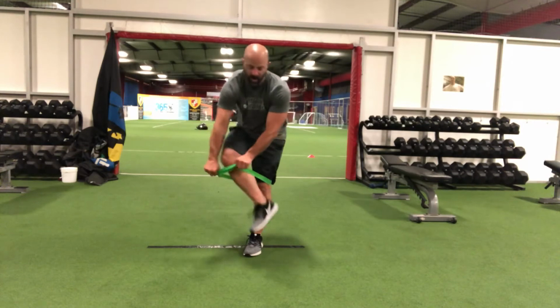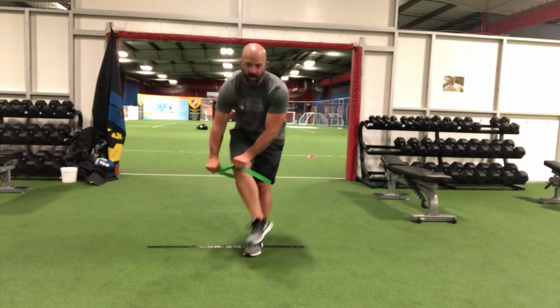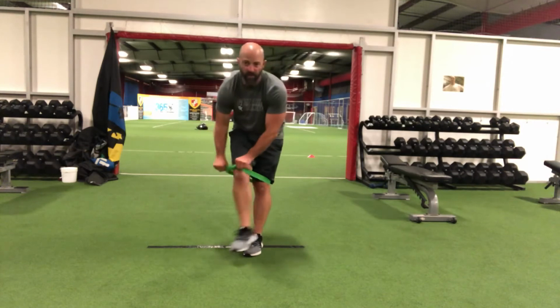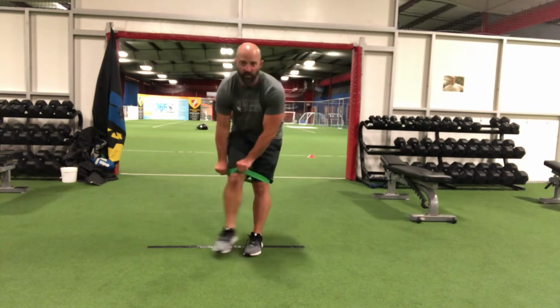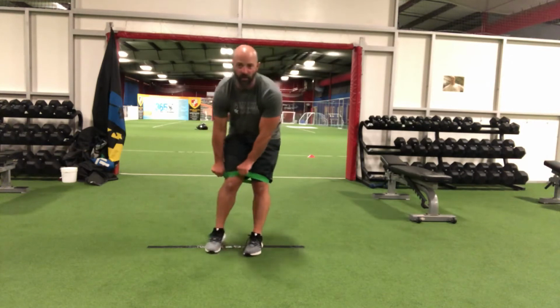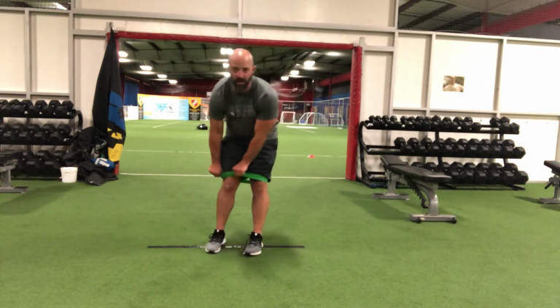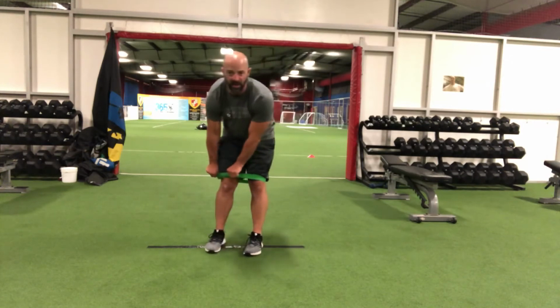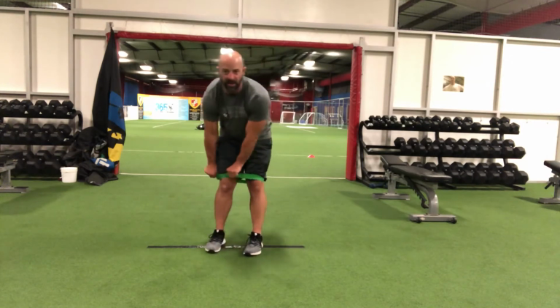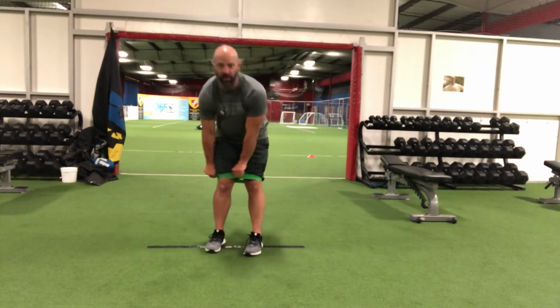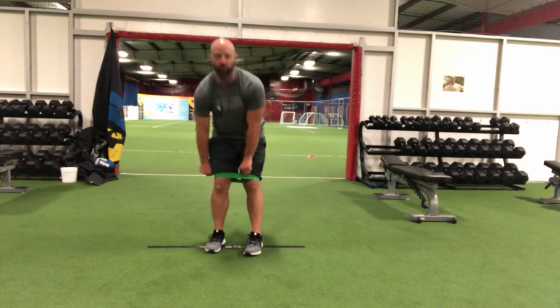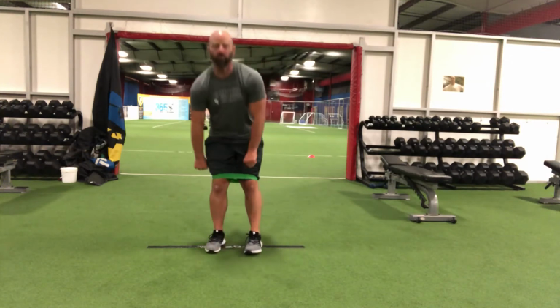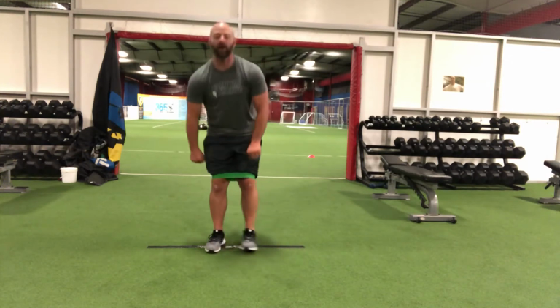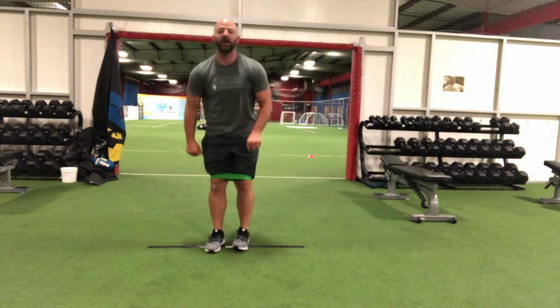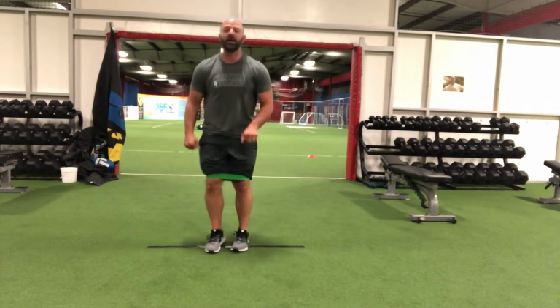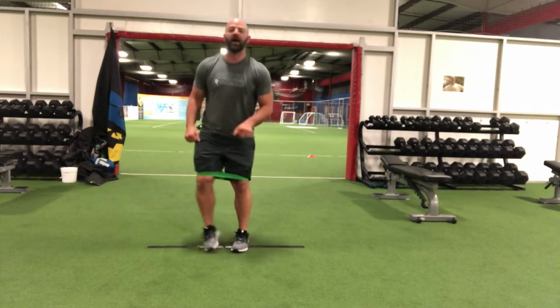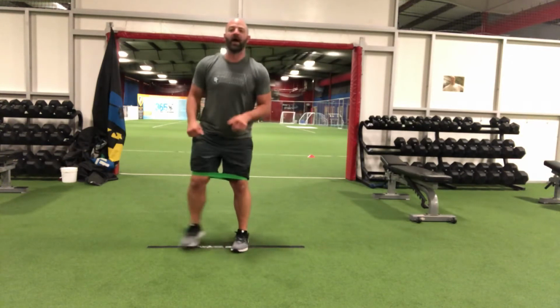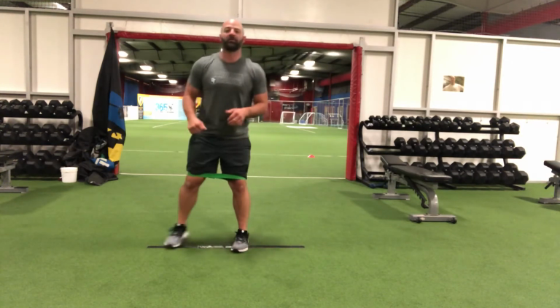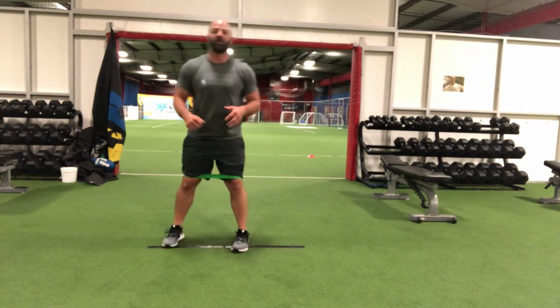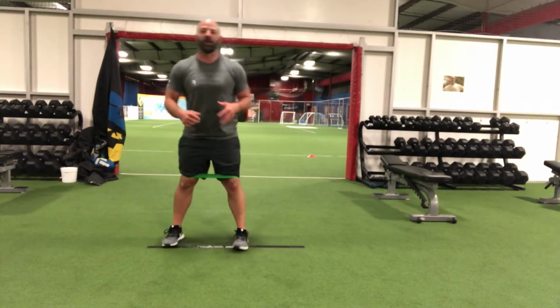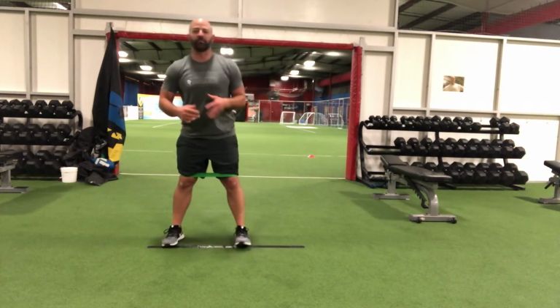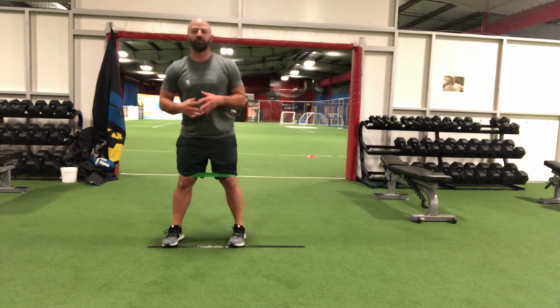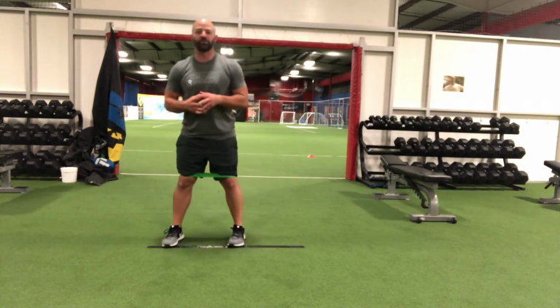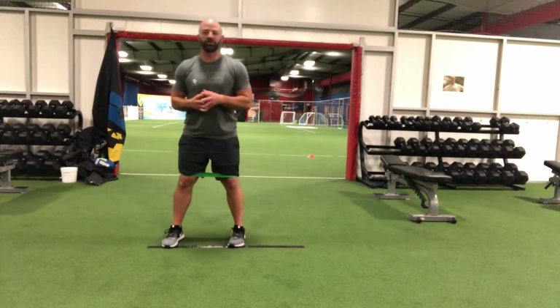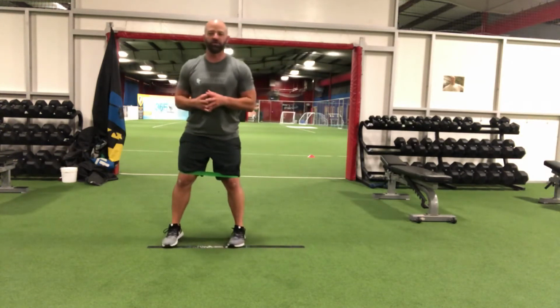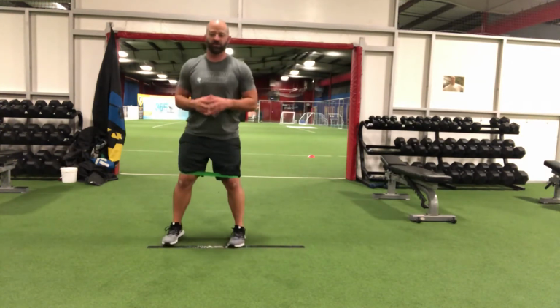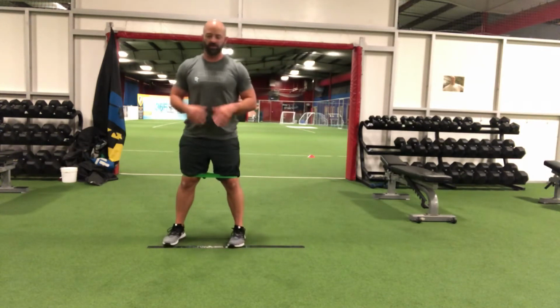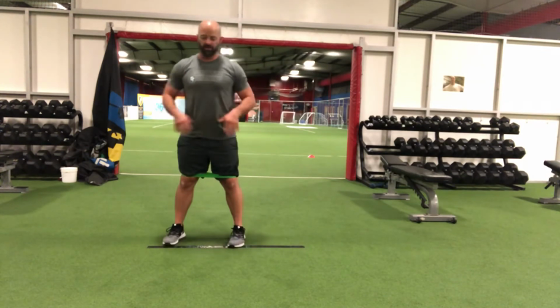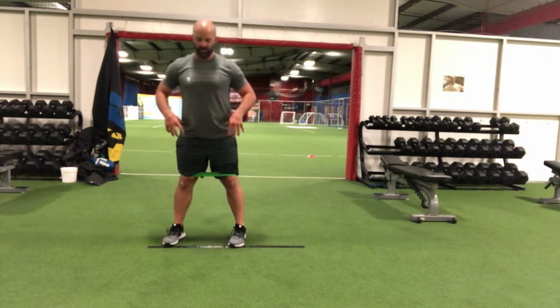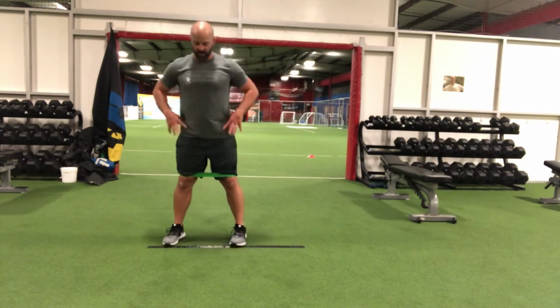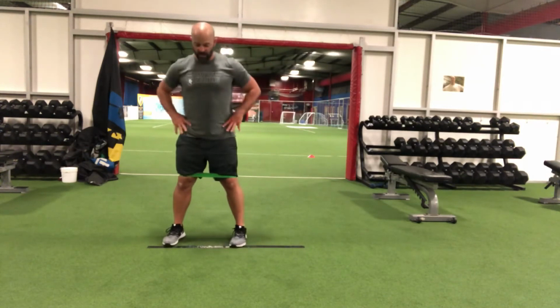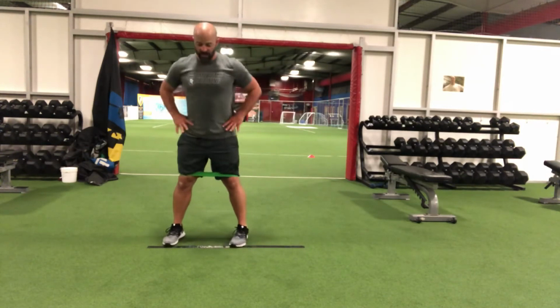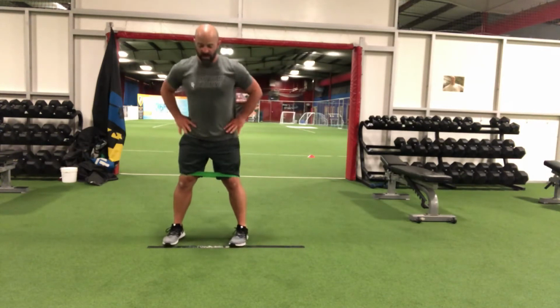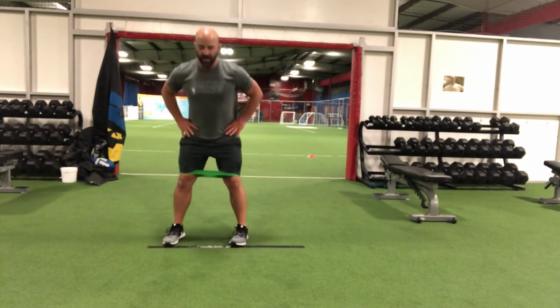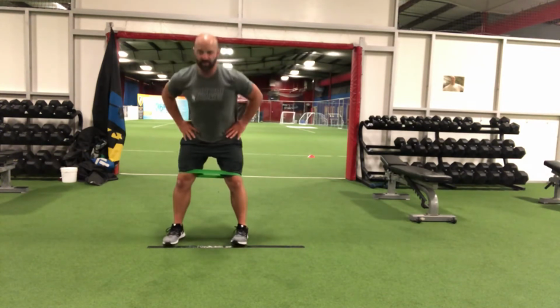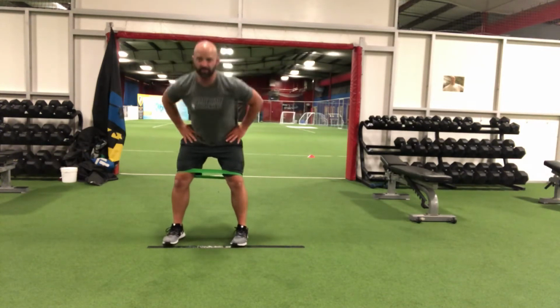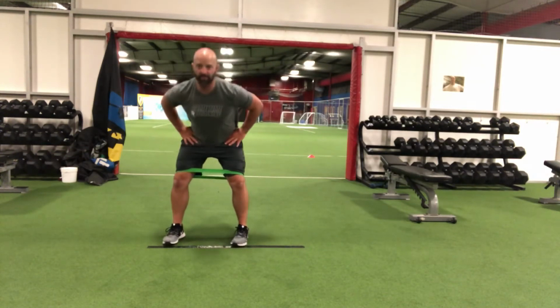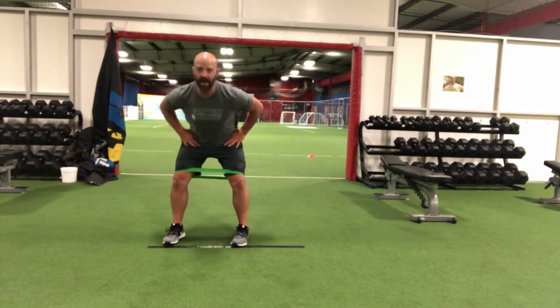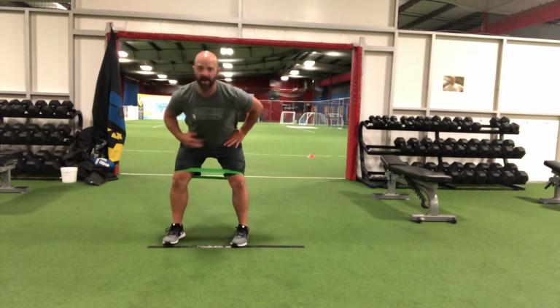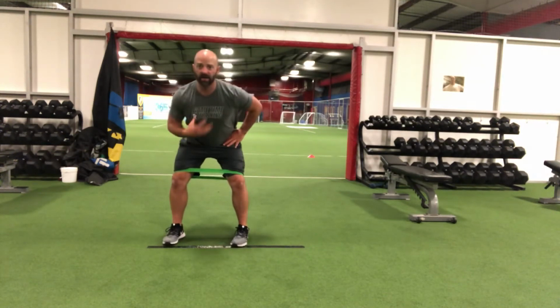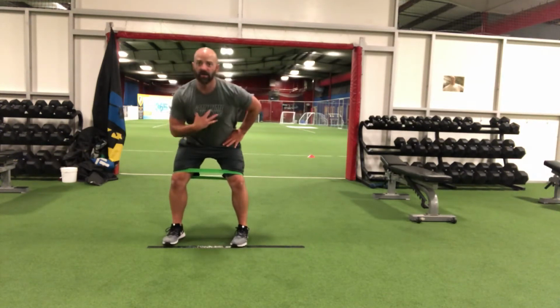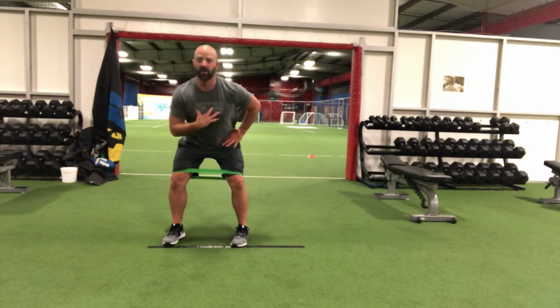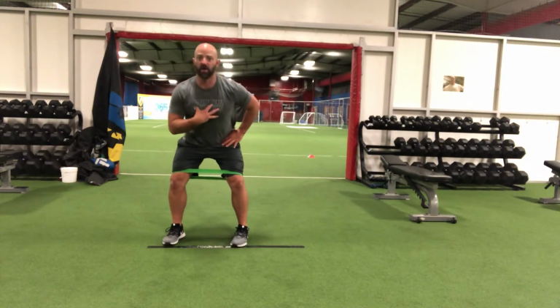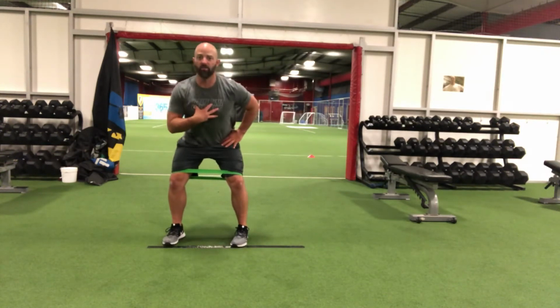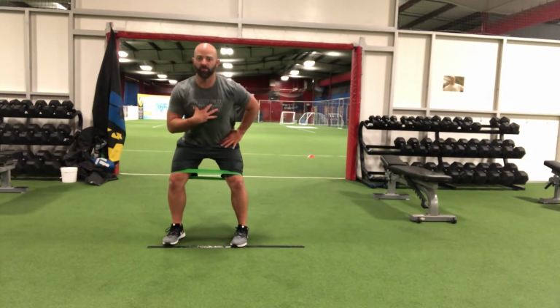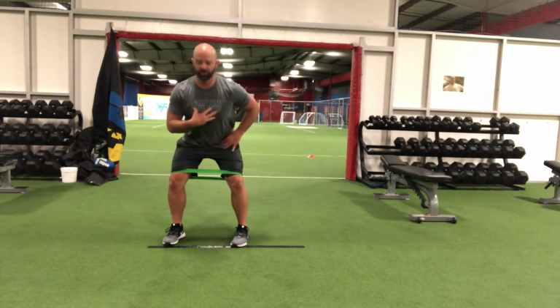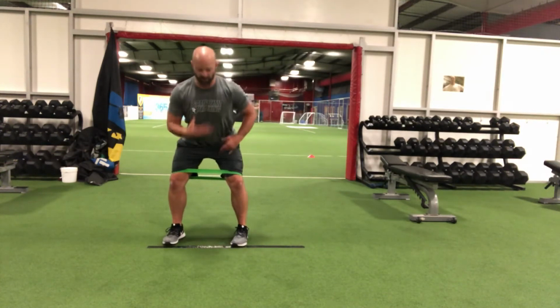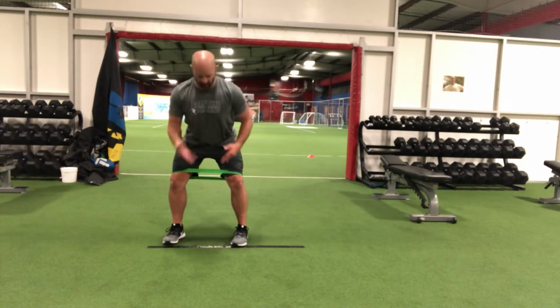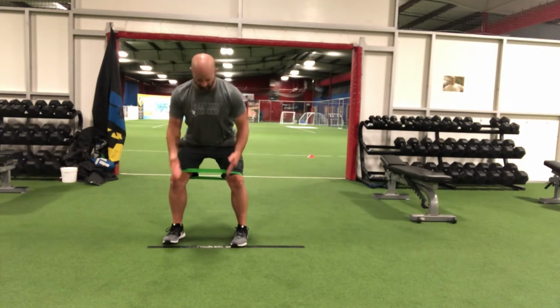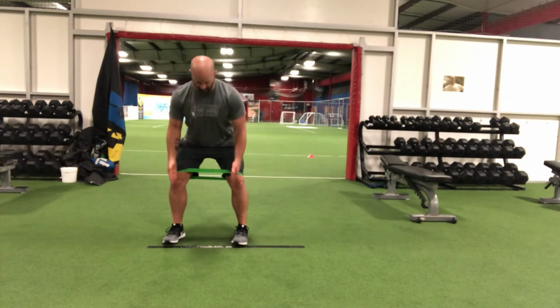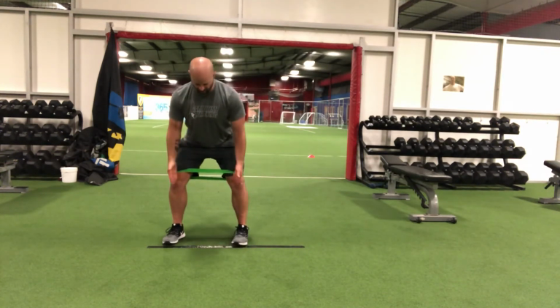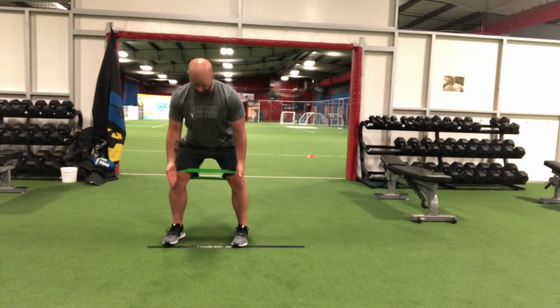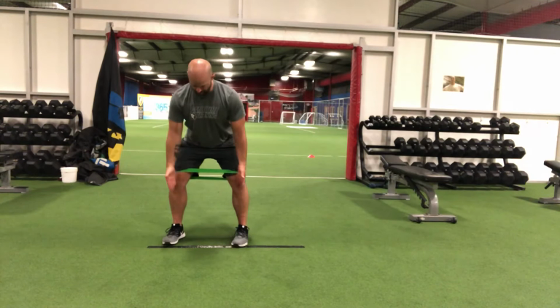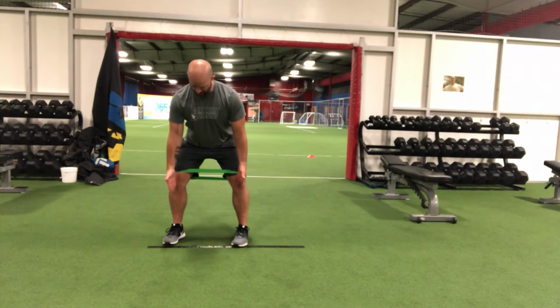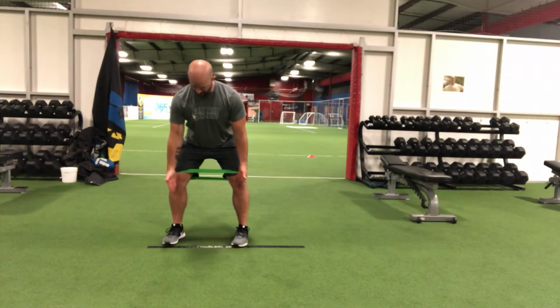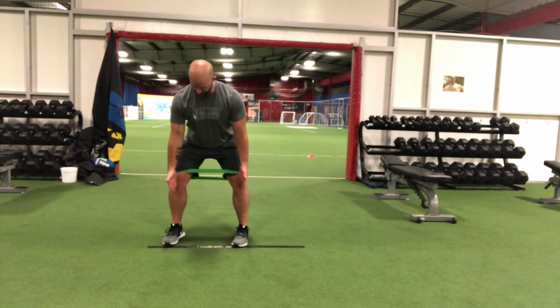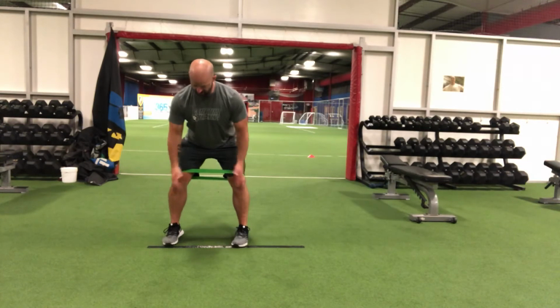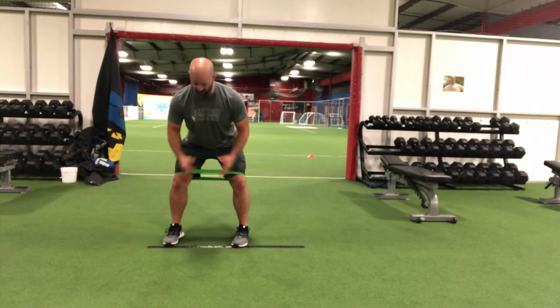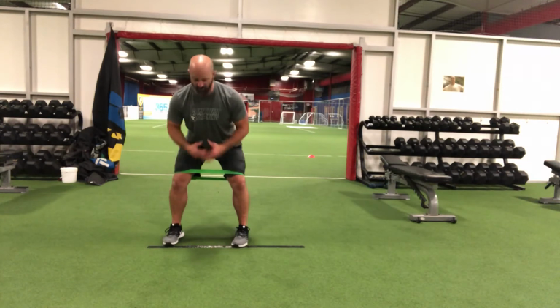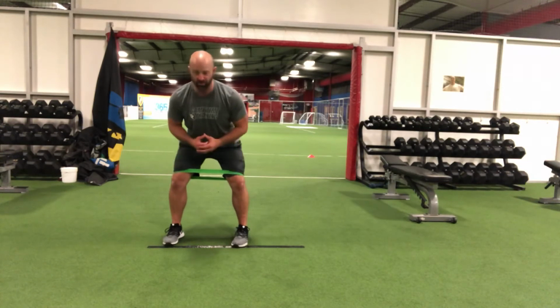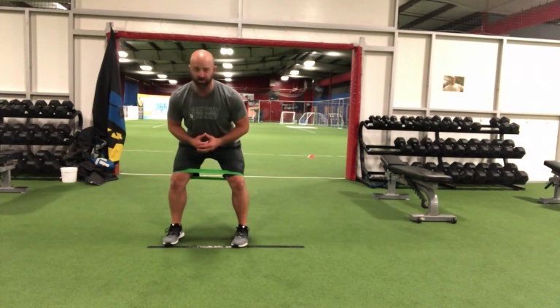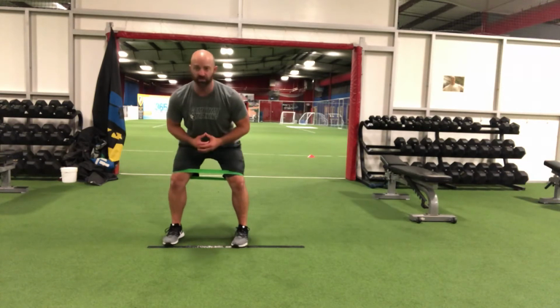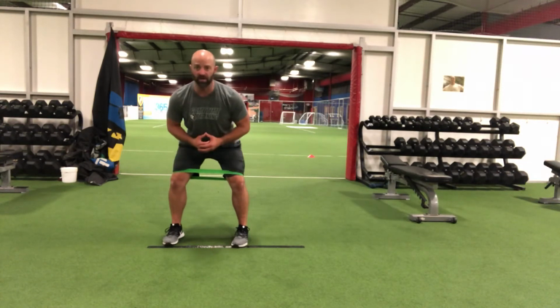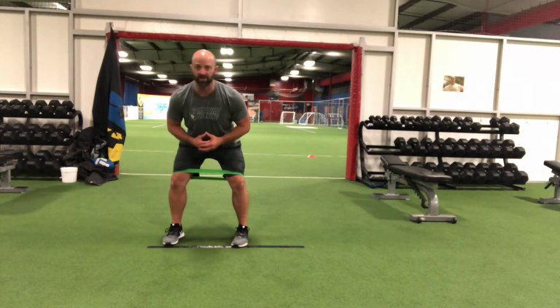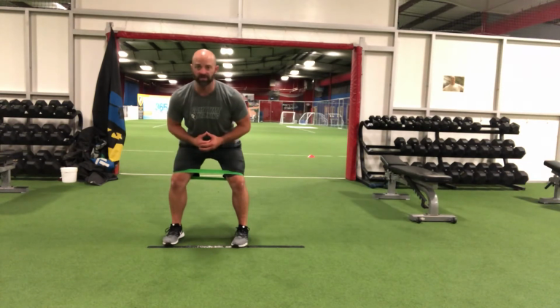We're going to get in a great athletic position: hips back, numbers up, knees over shoelaces.